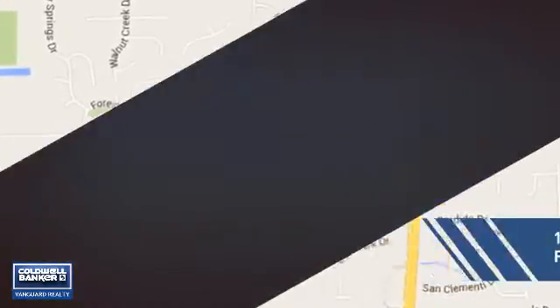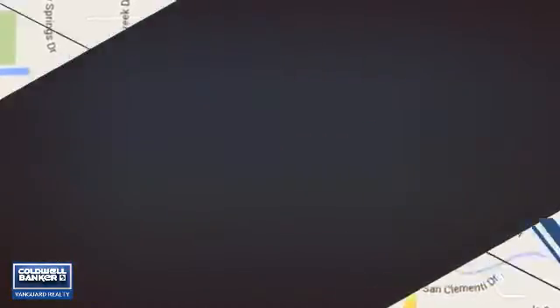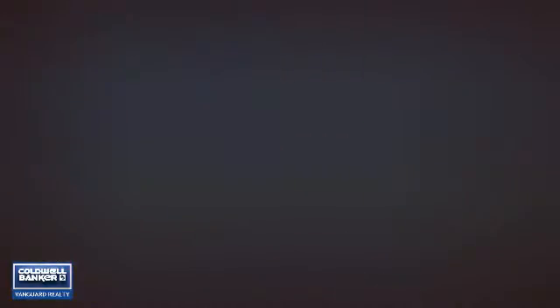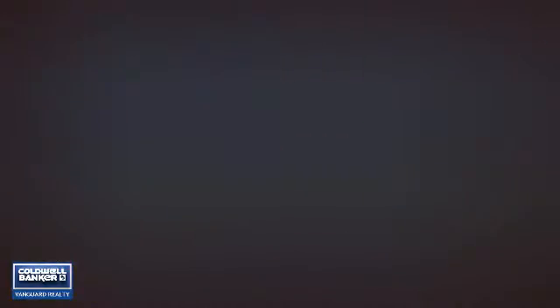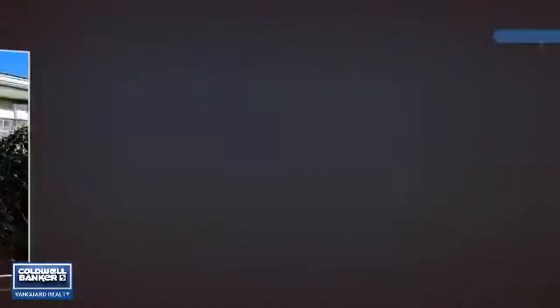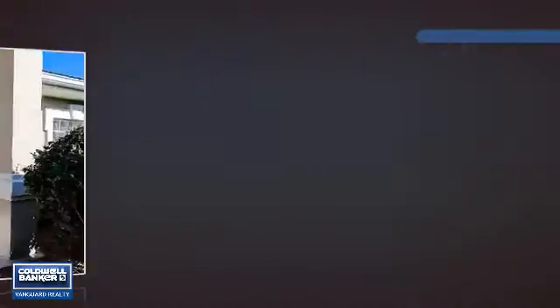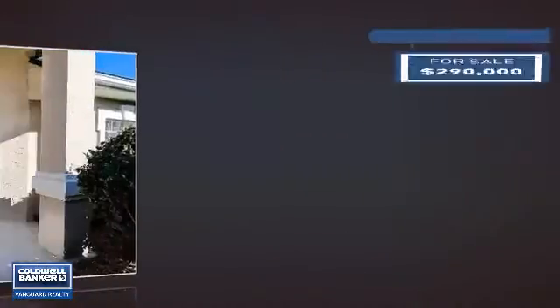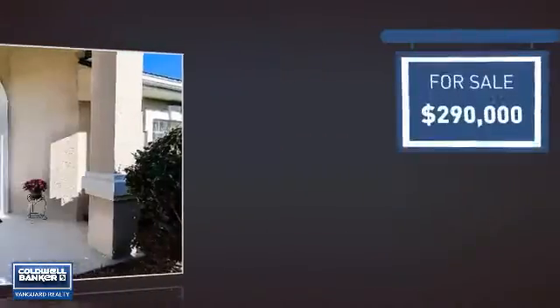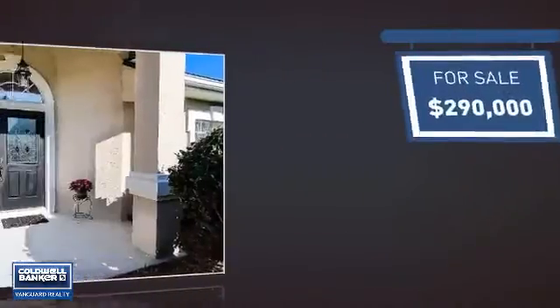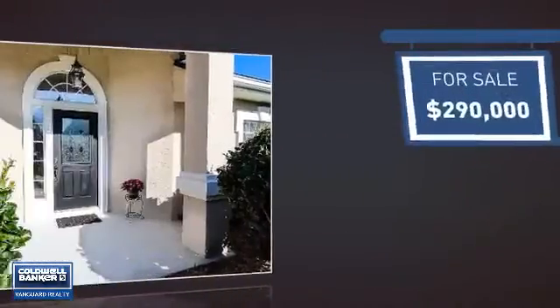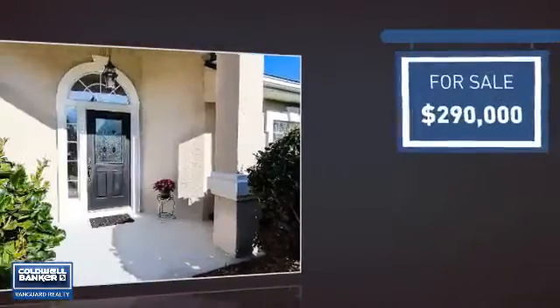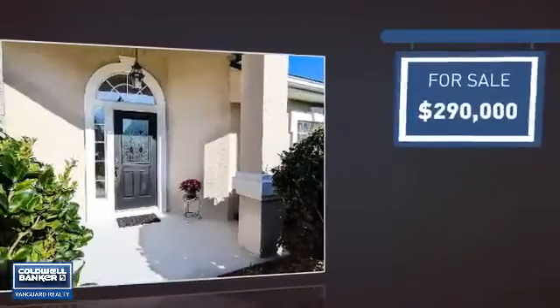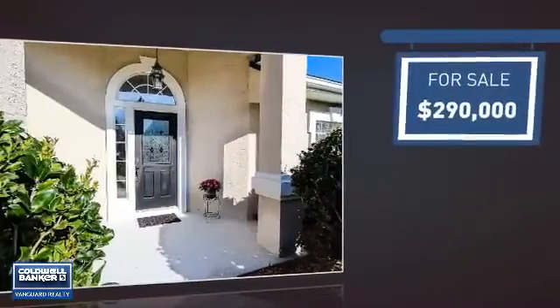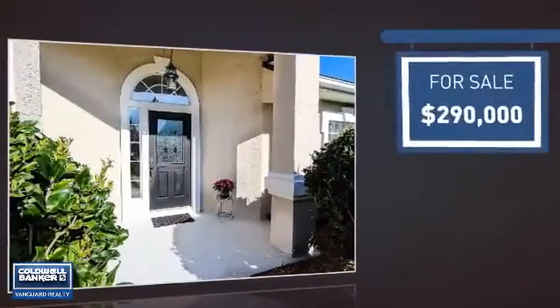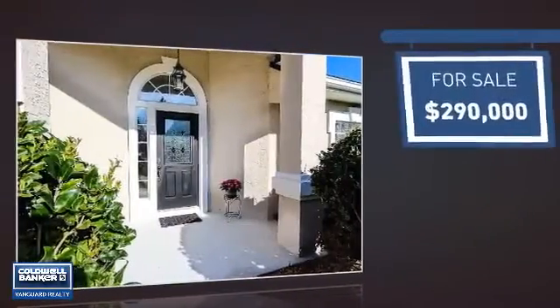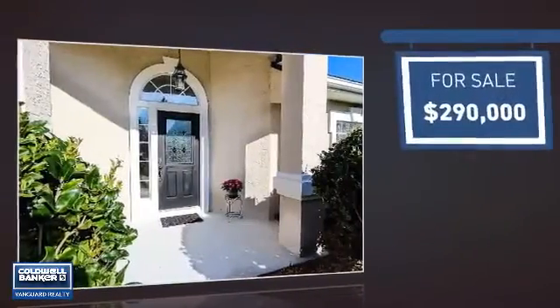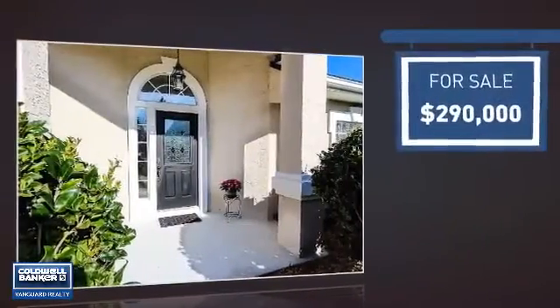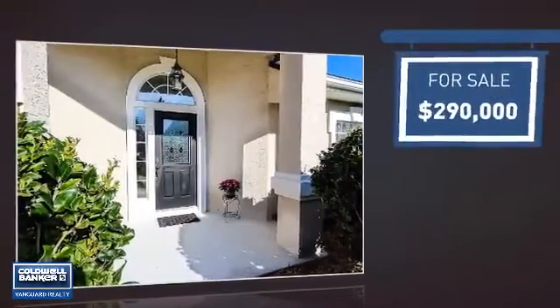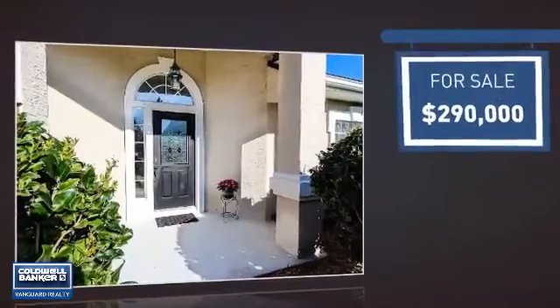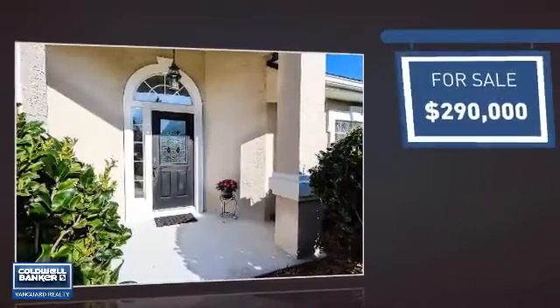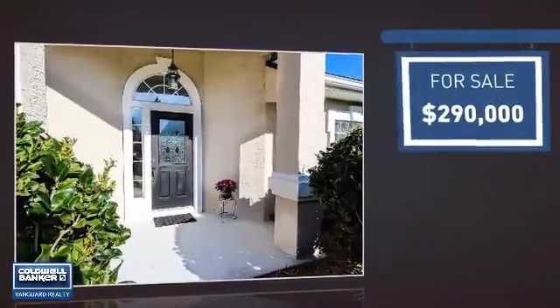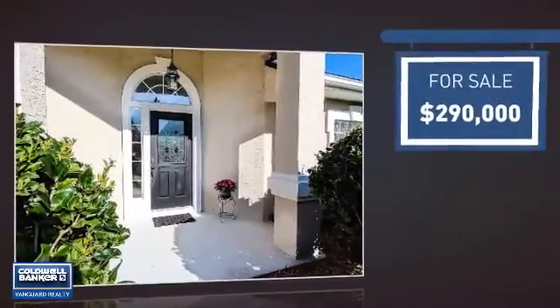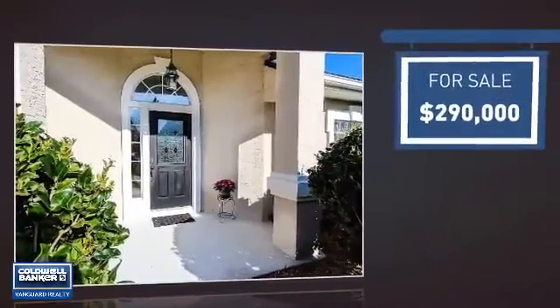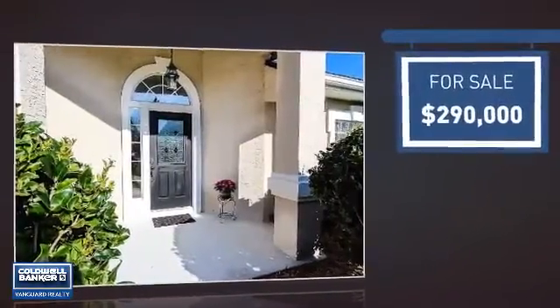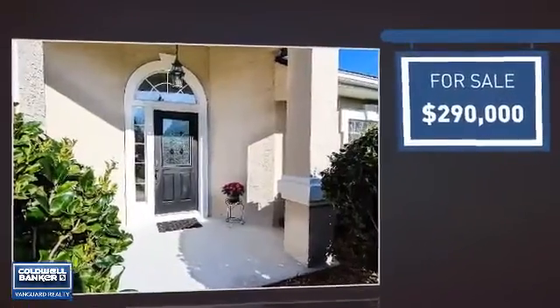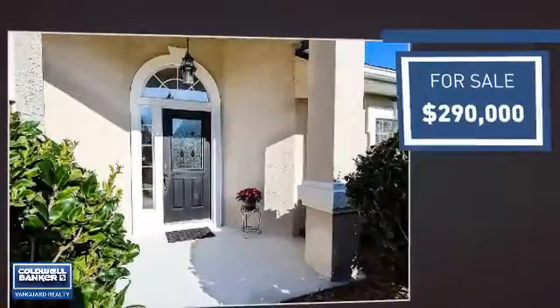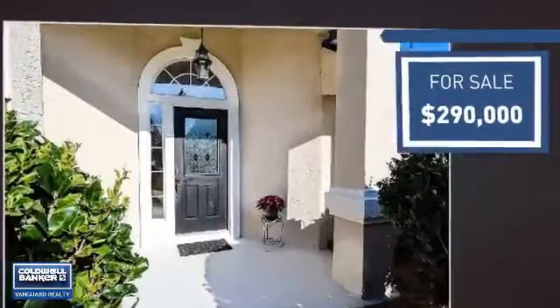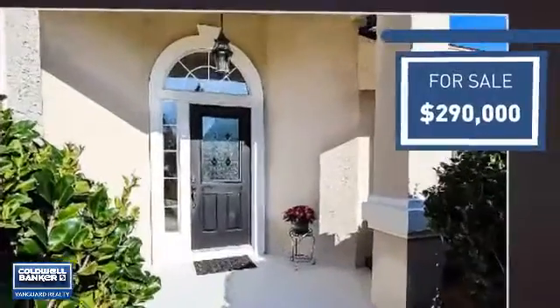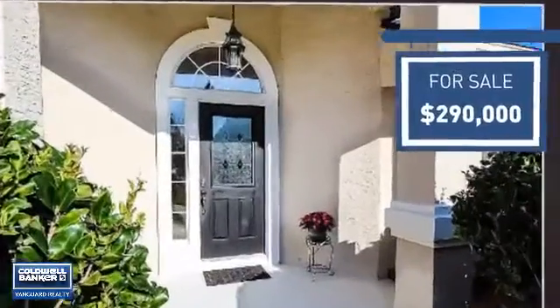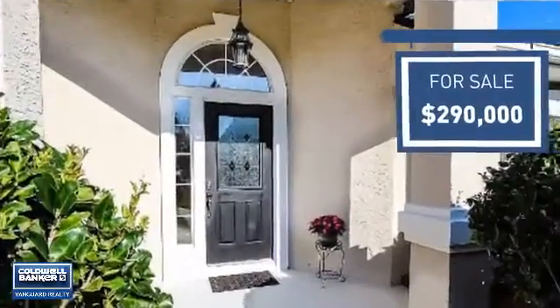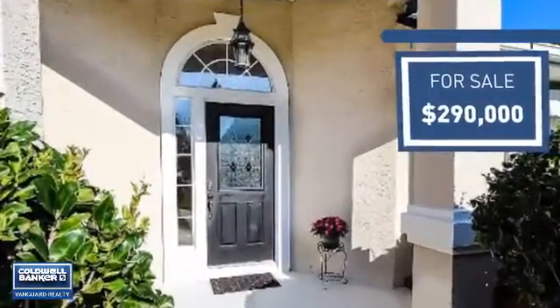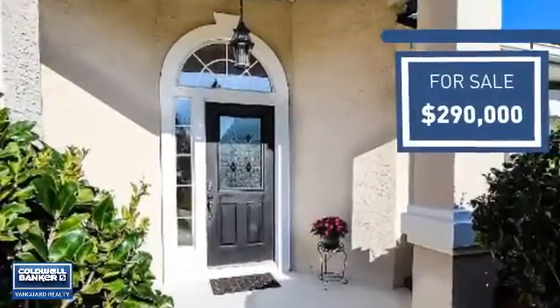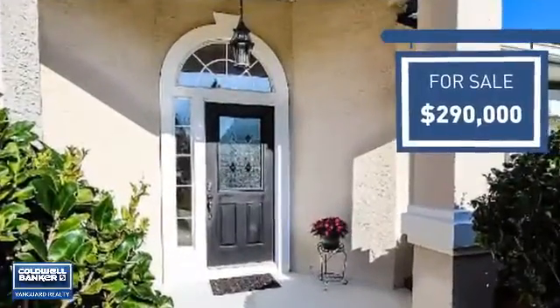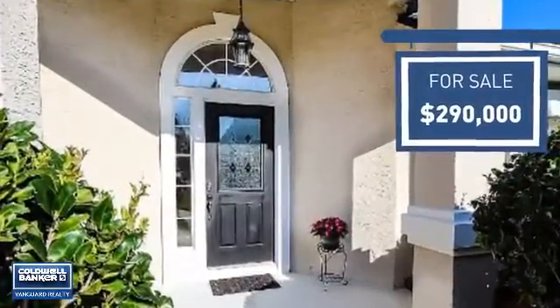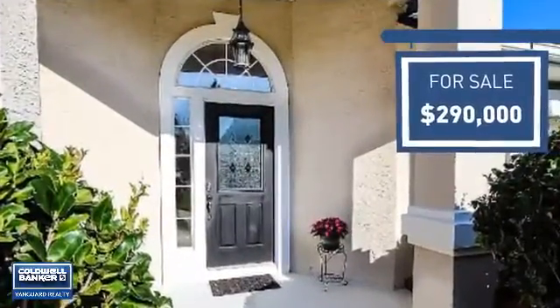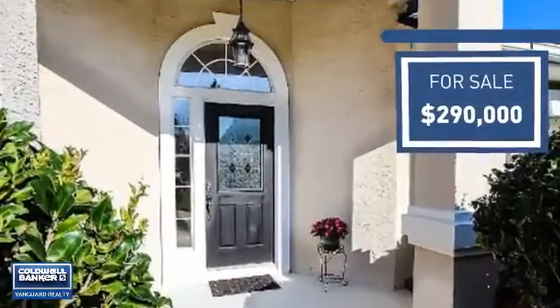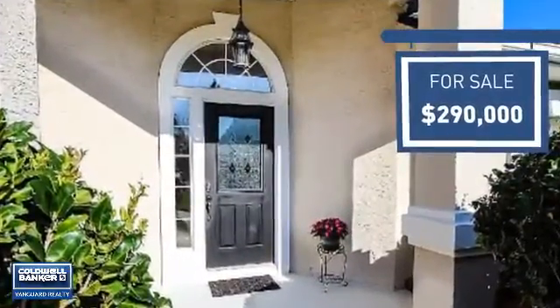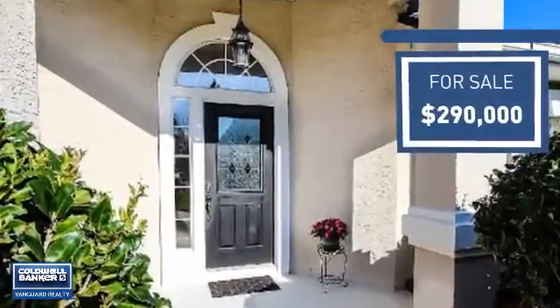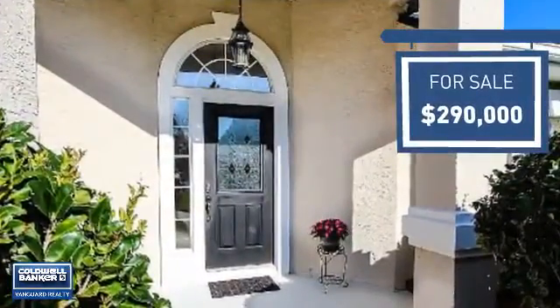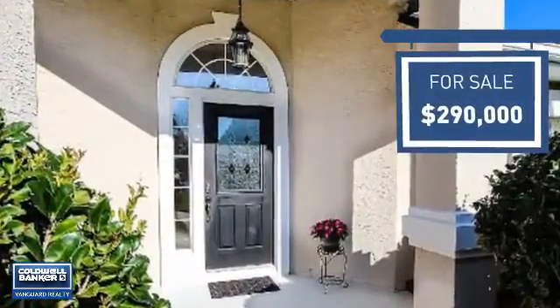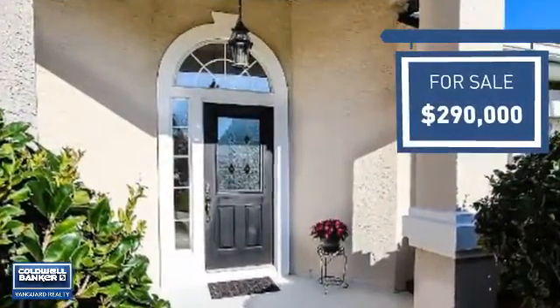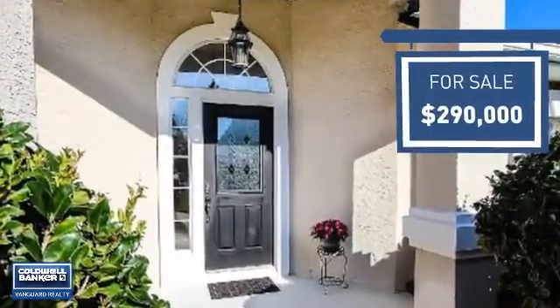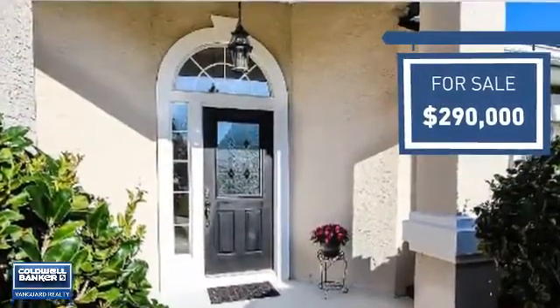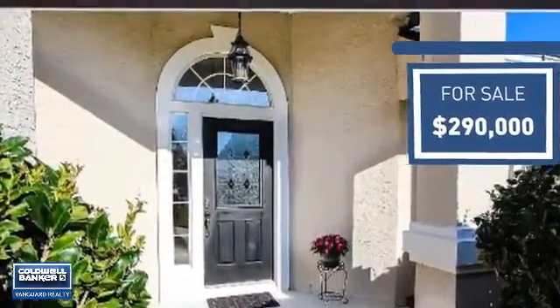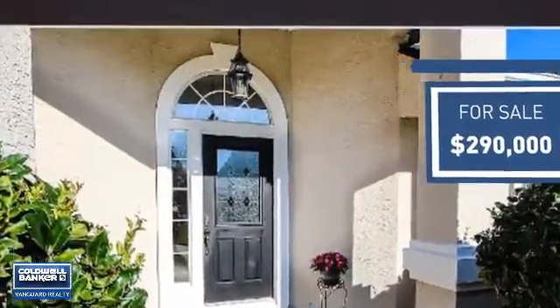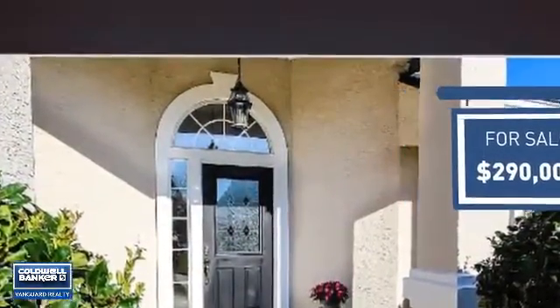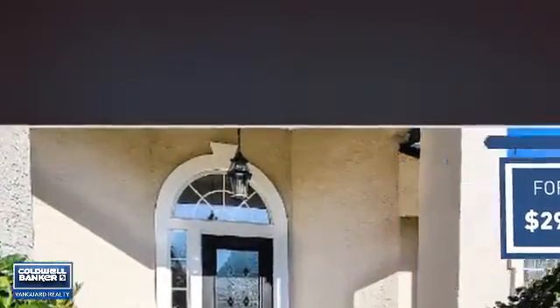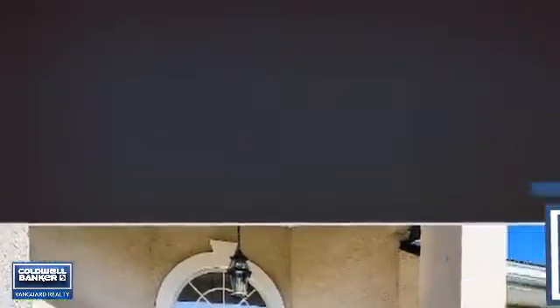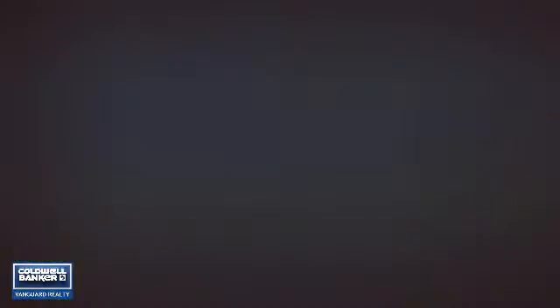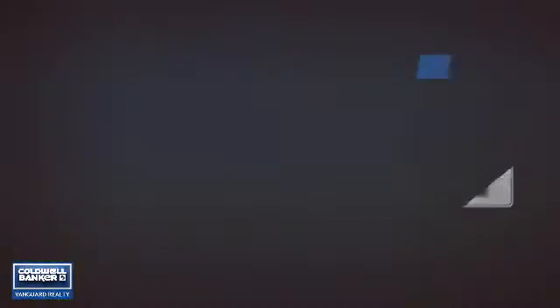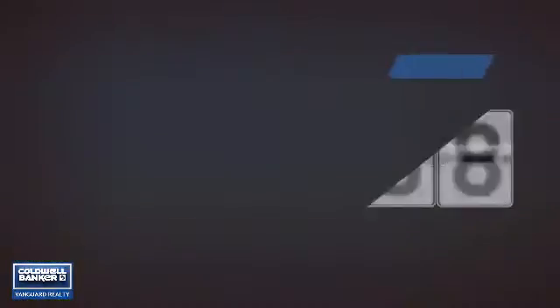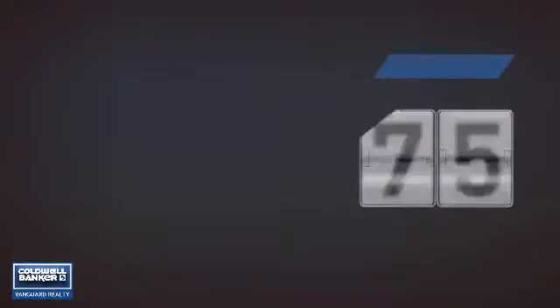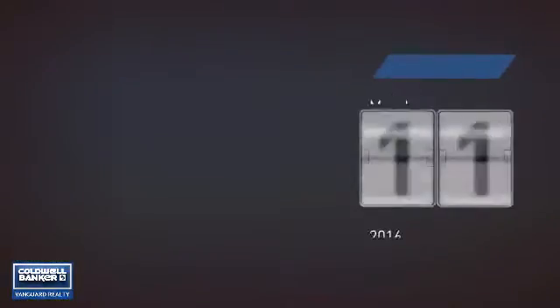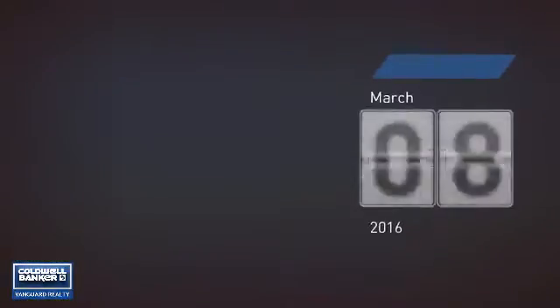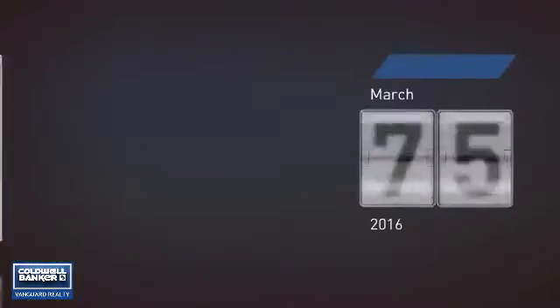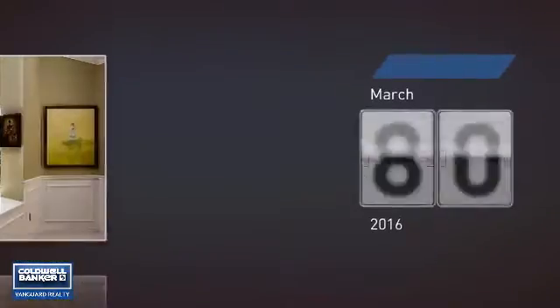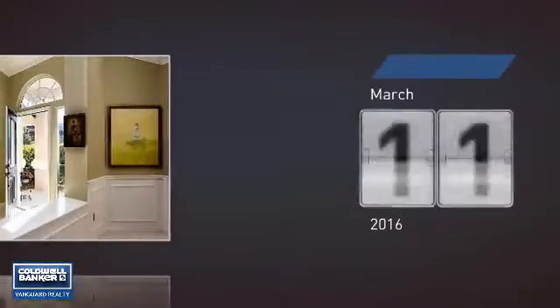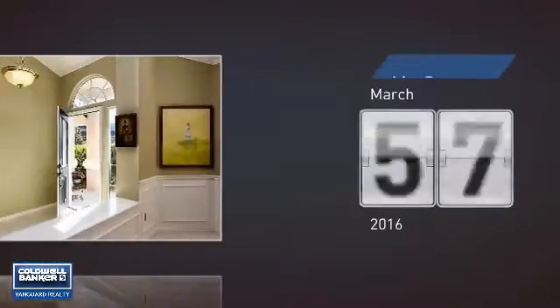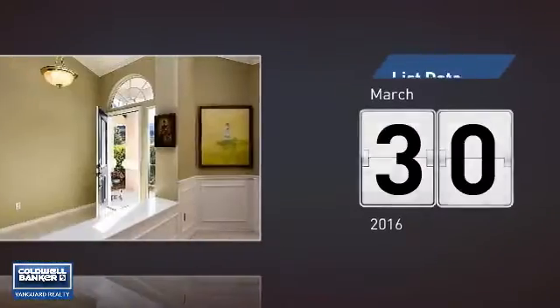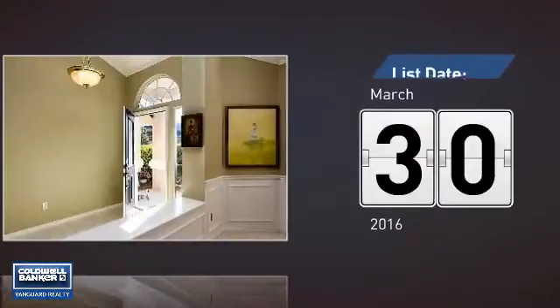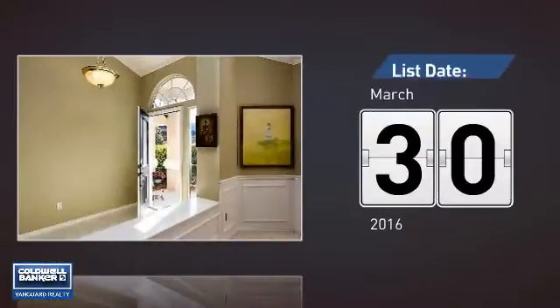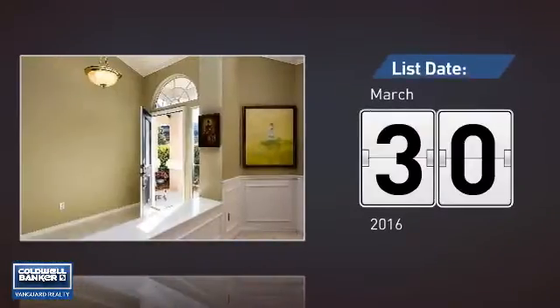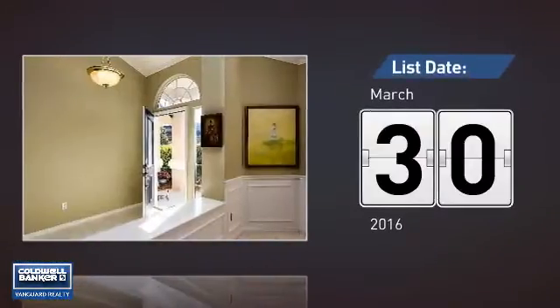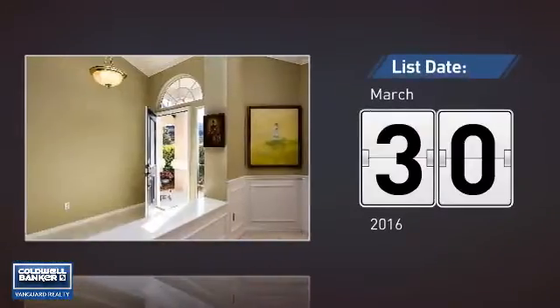Currently listed at $290,000, it's been on the market since March.